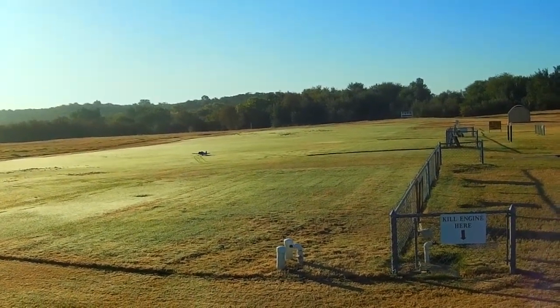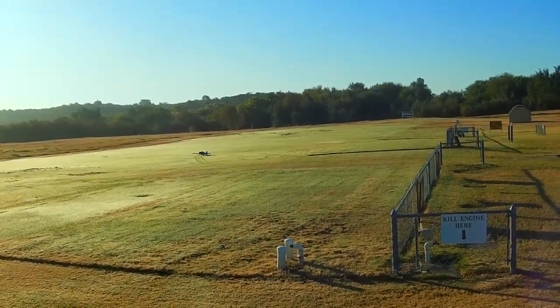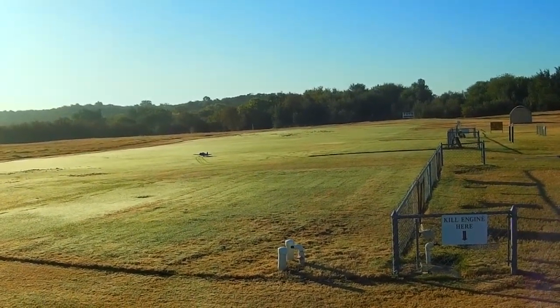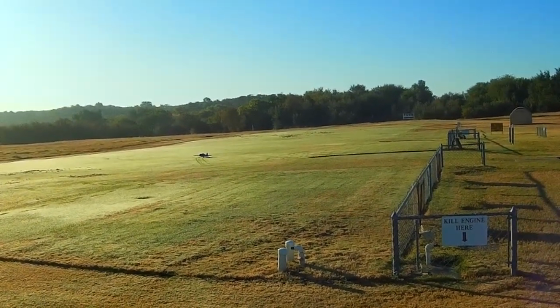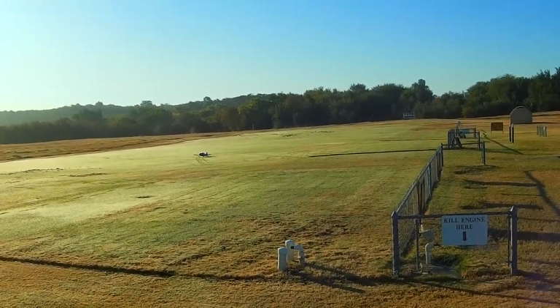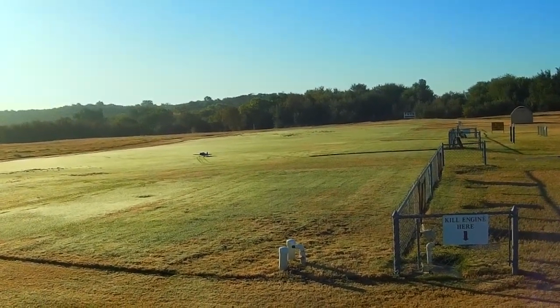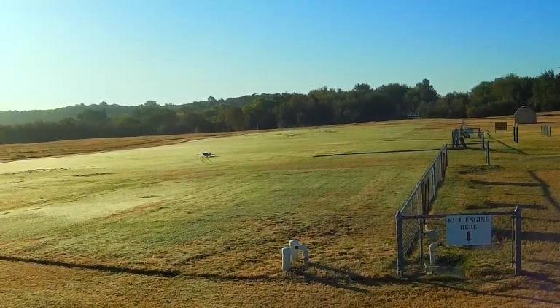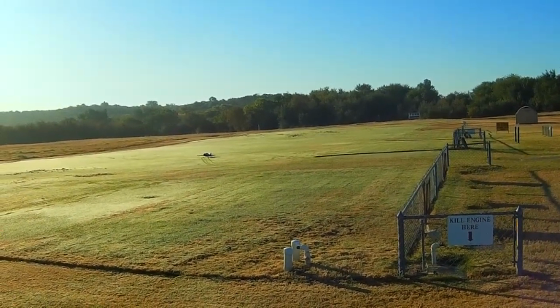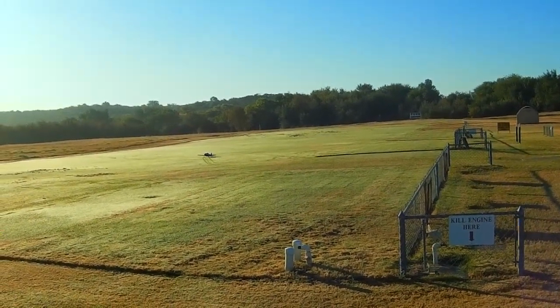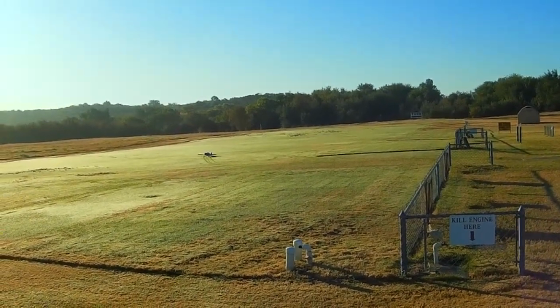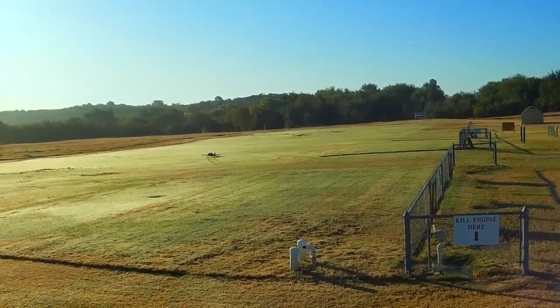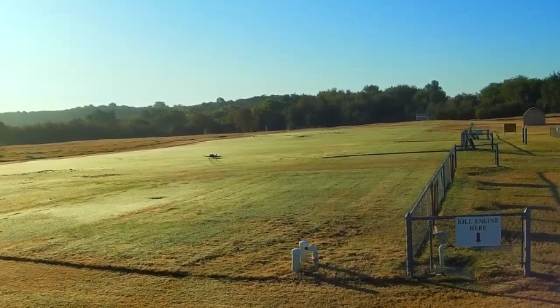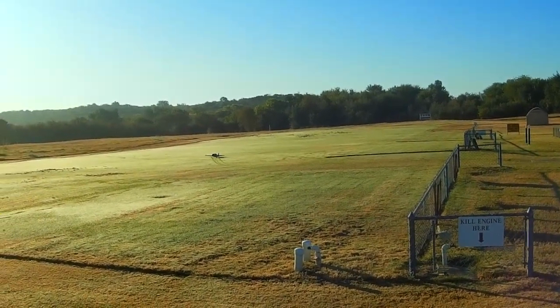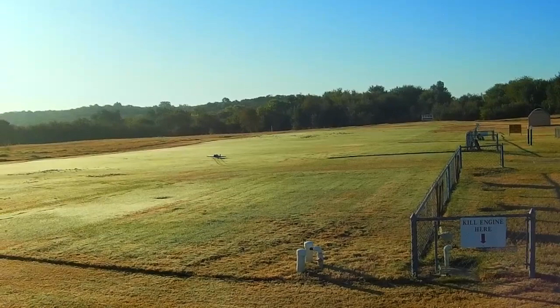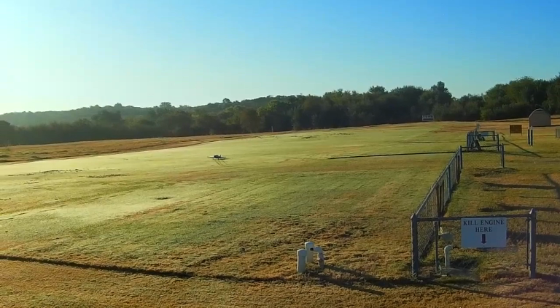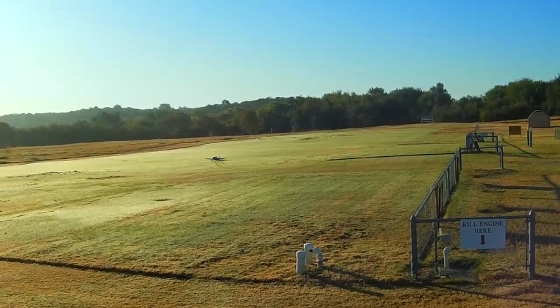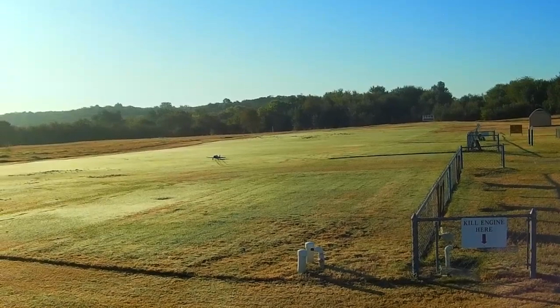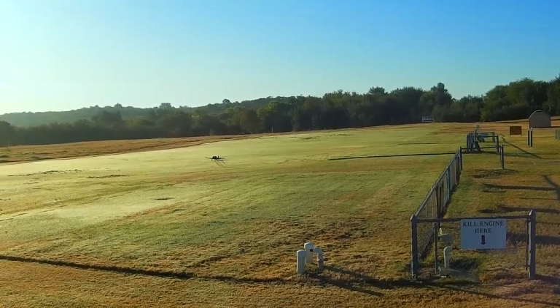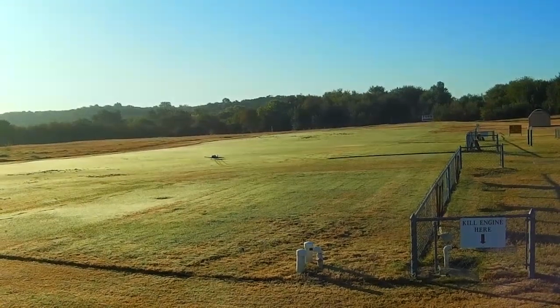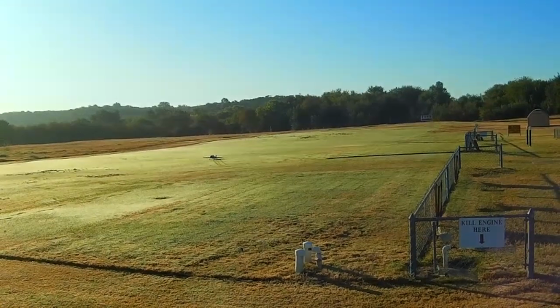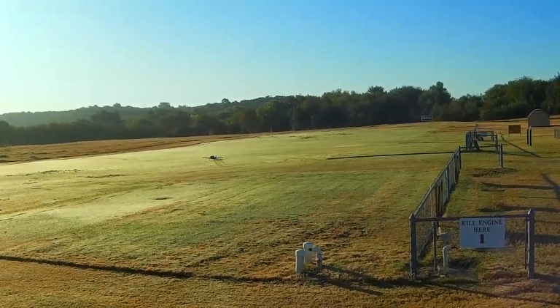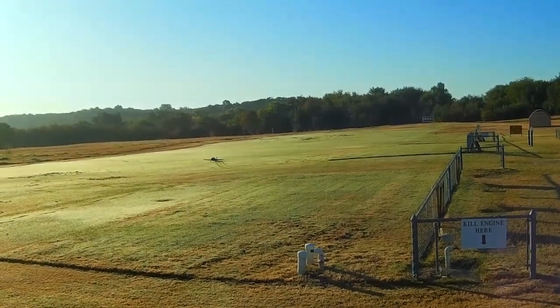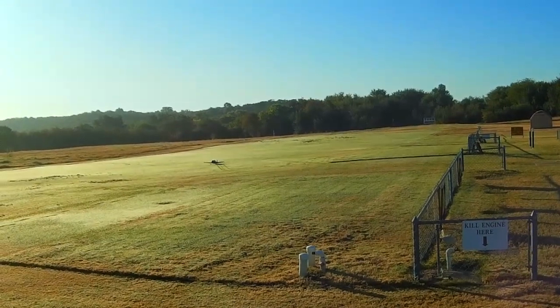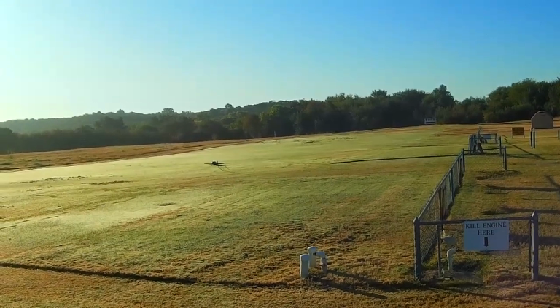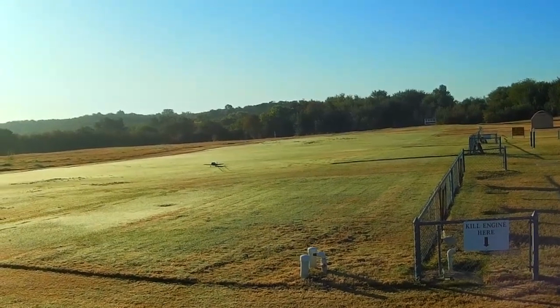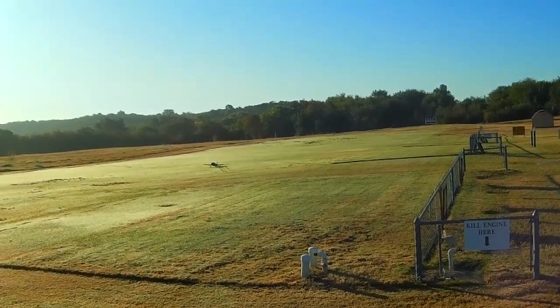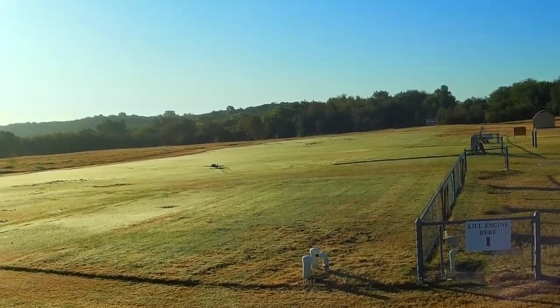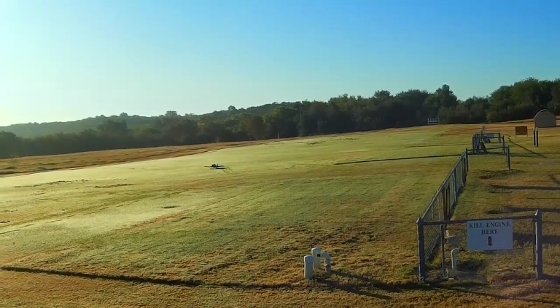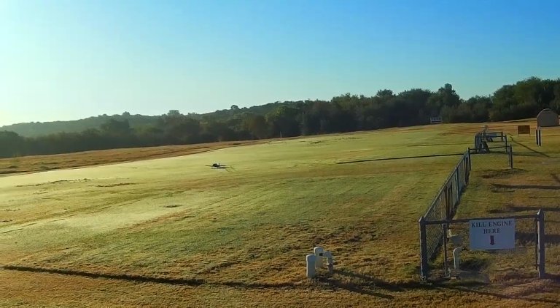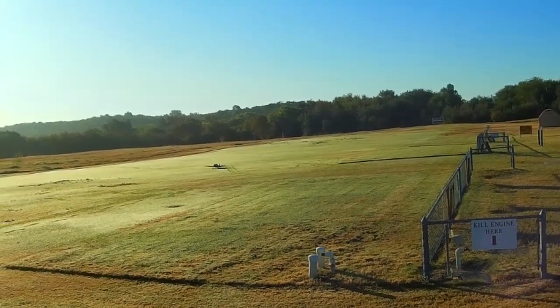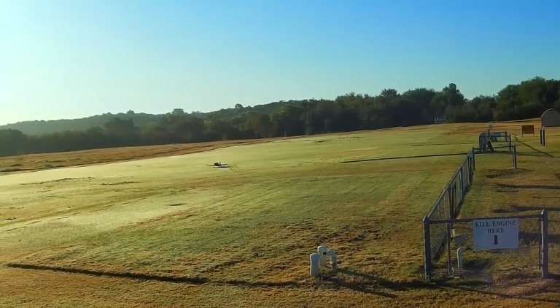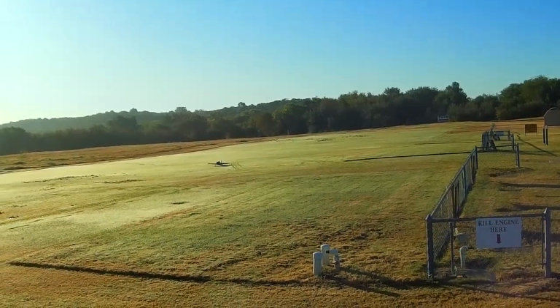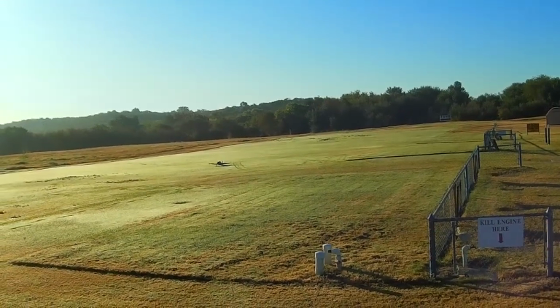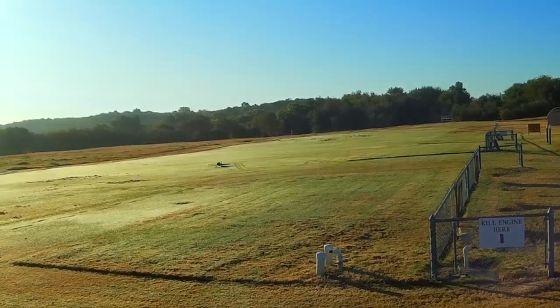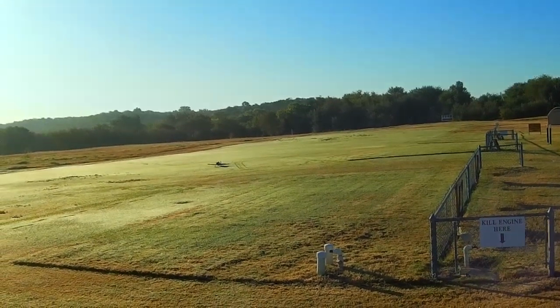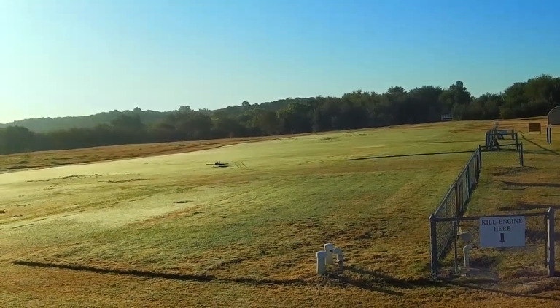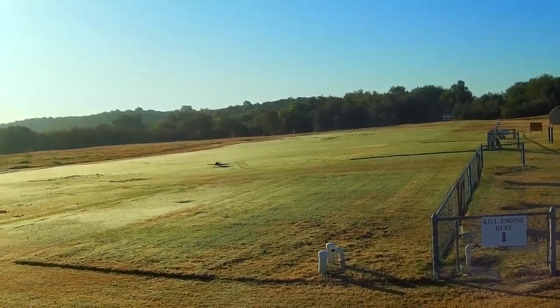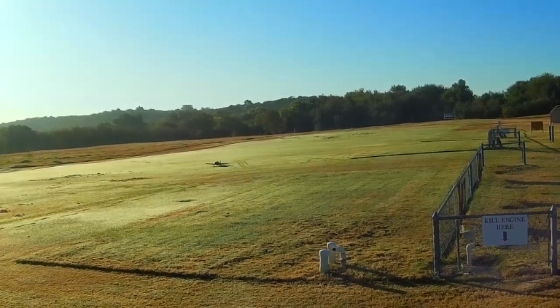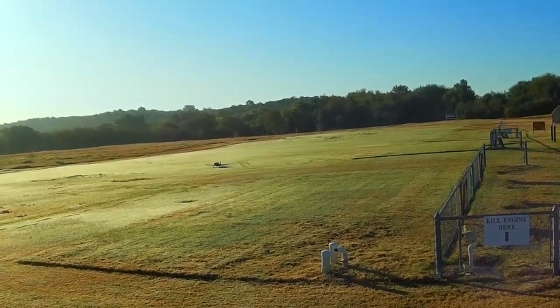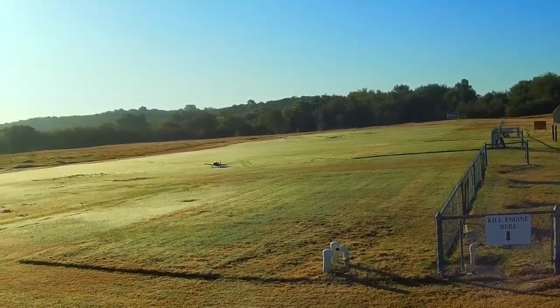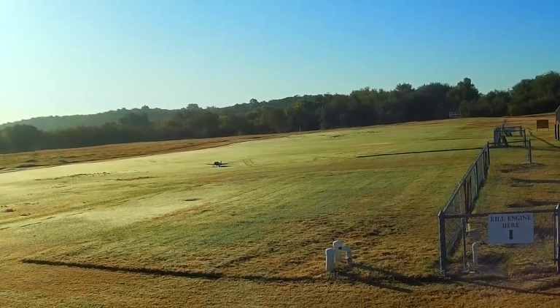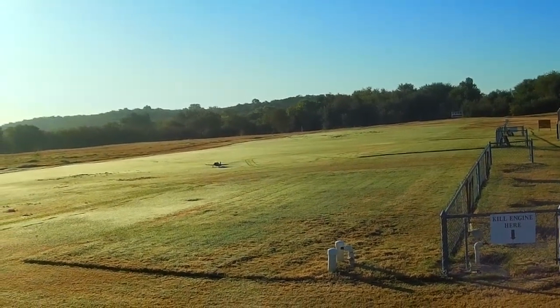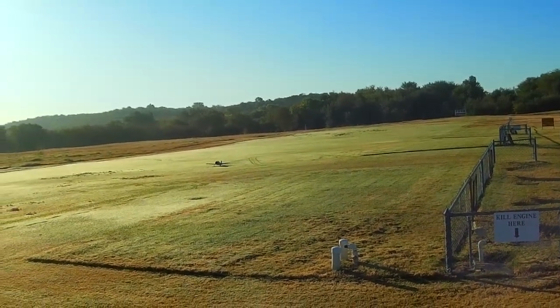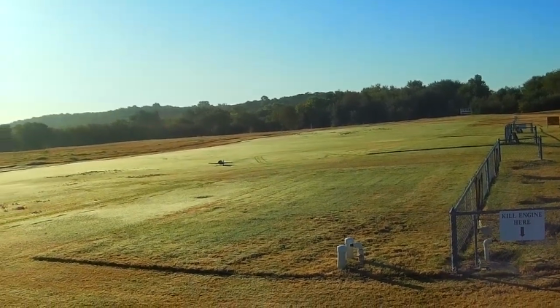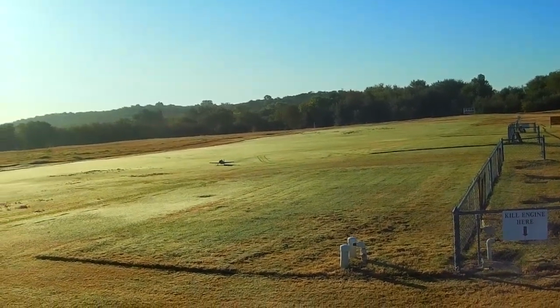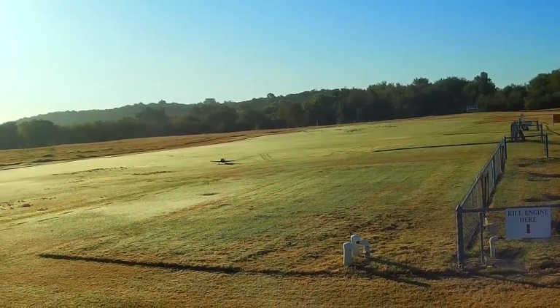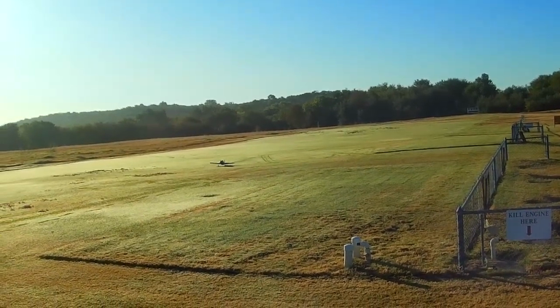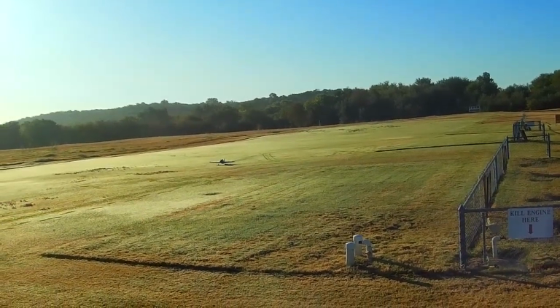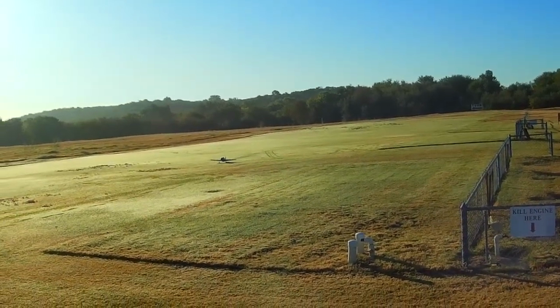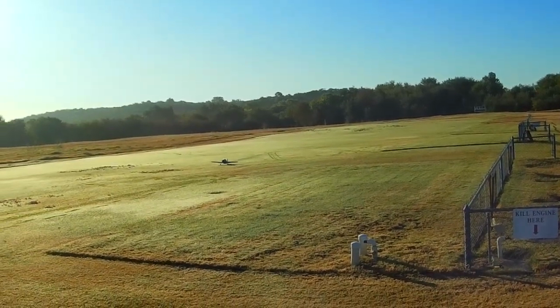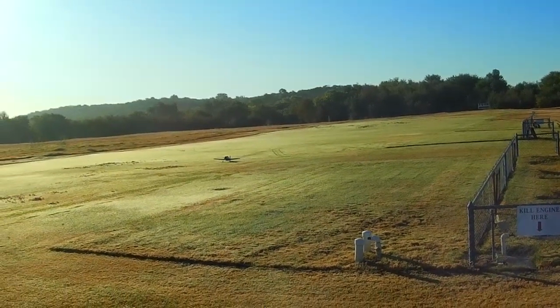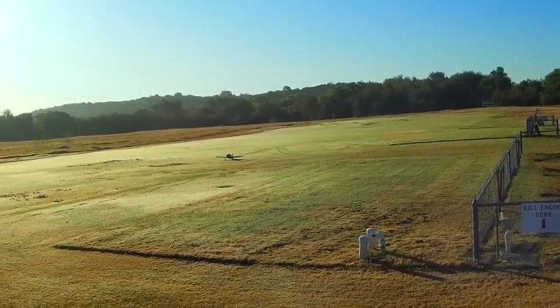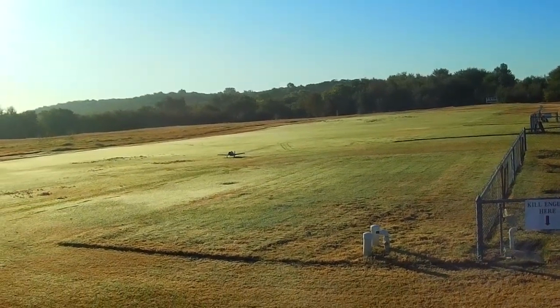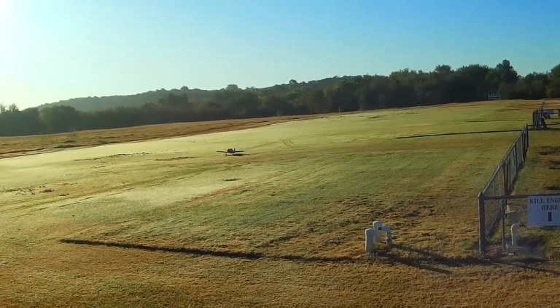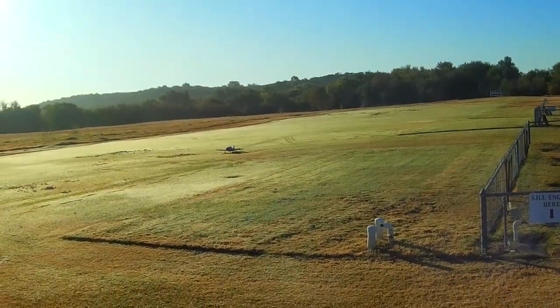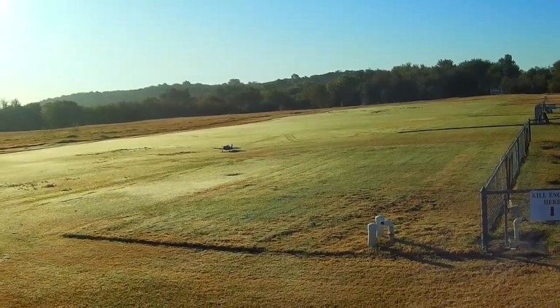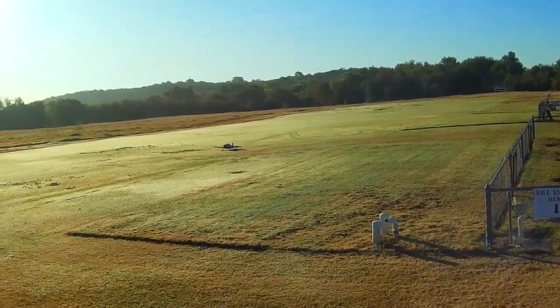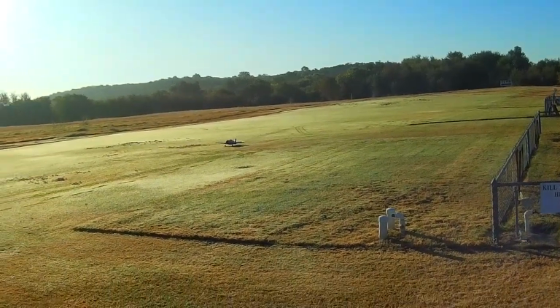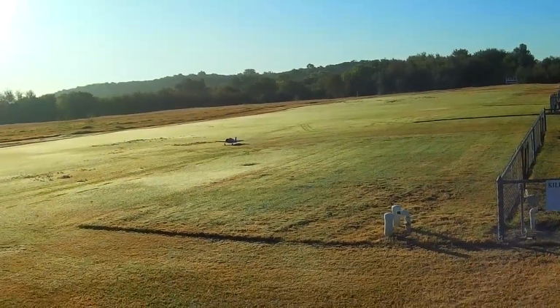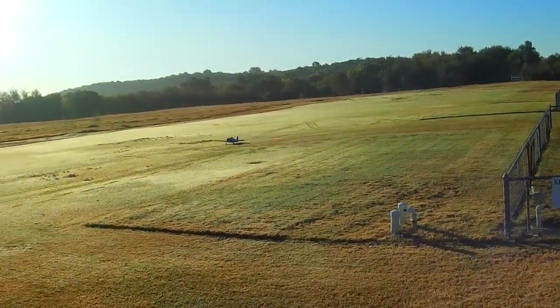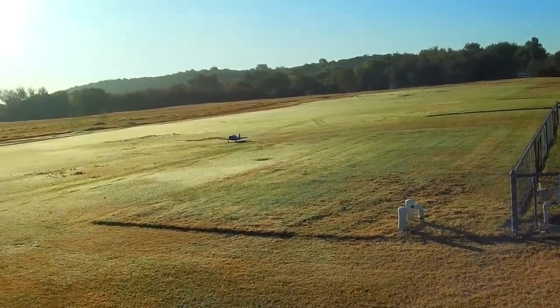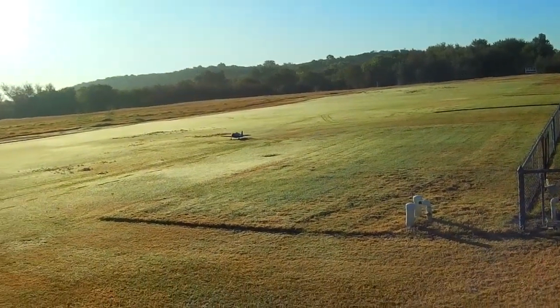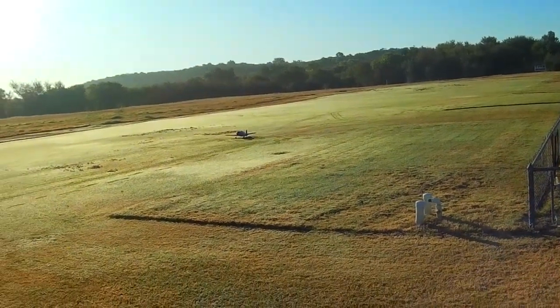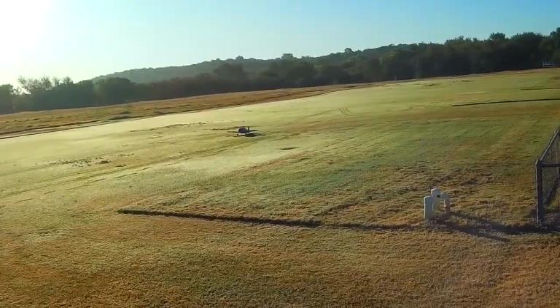I was lucky to get her back in one piece. Ruh-roh, what's up?